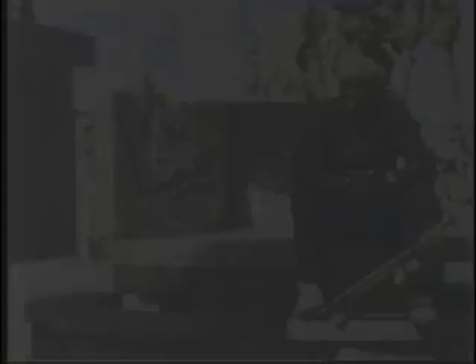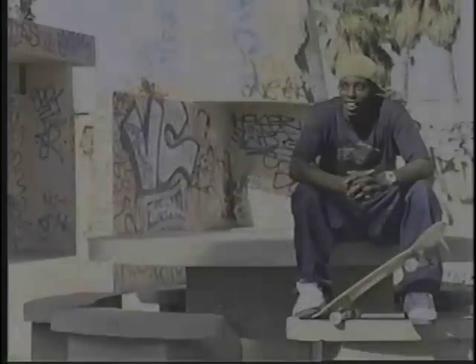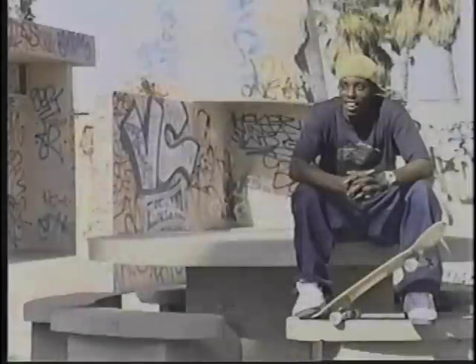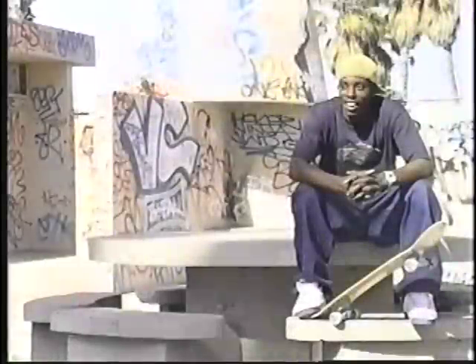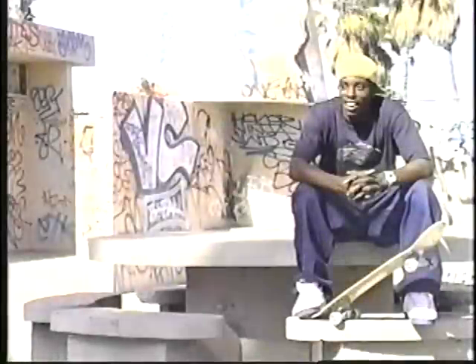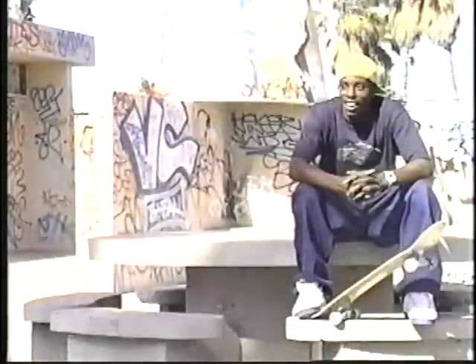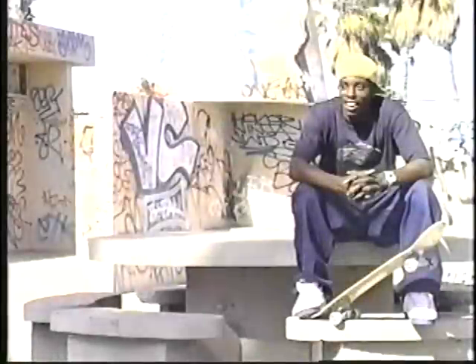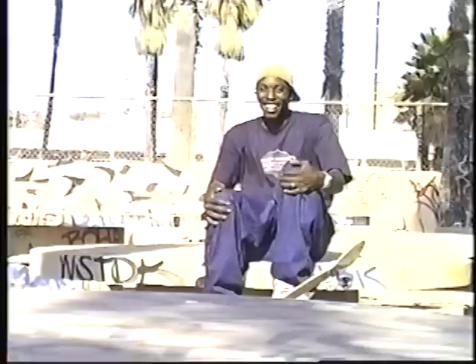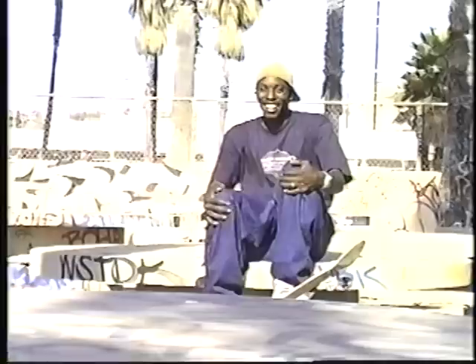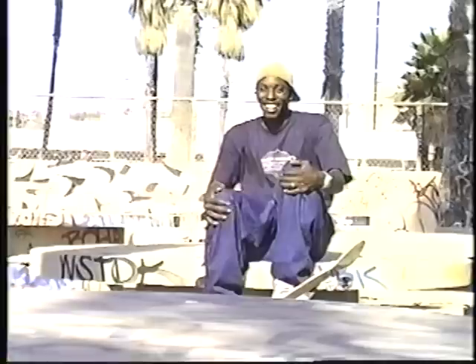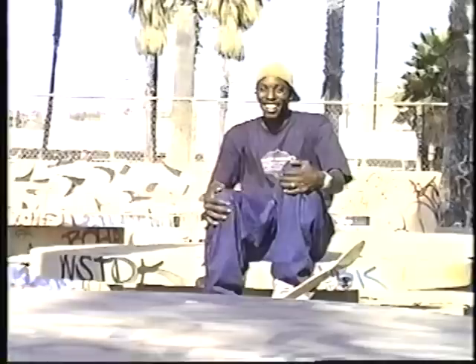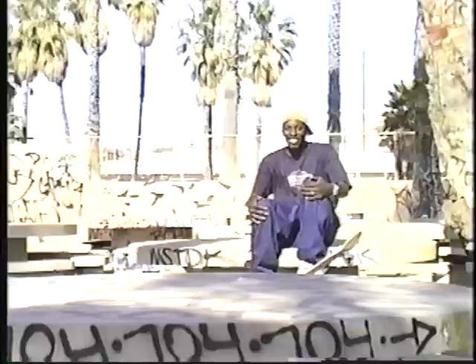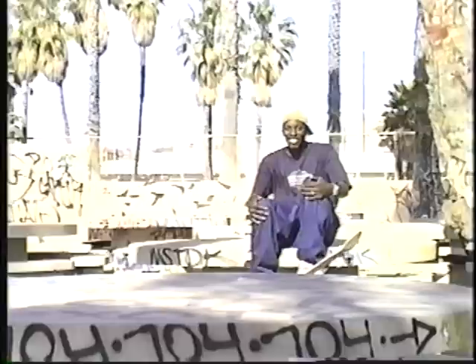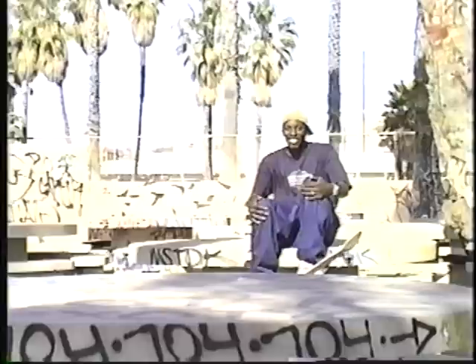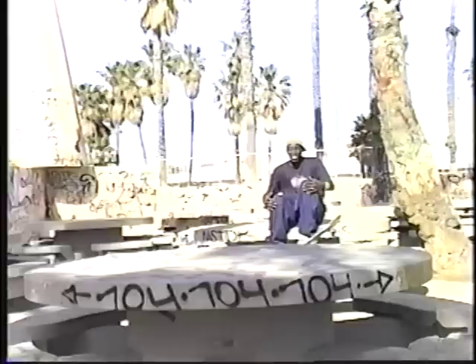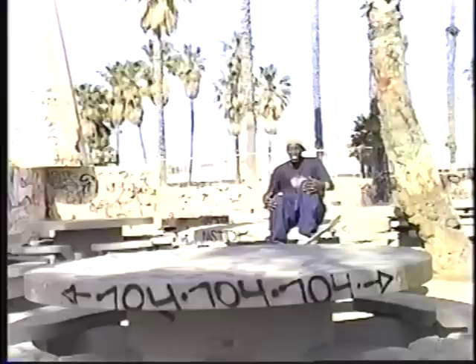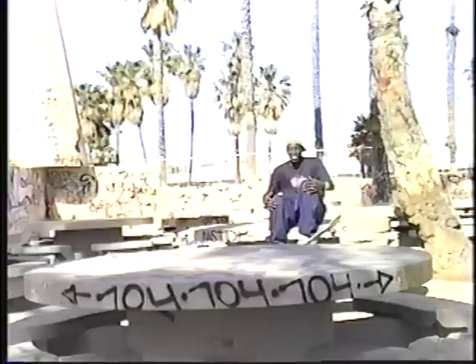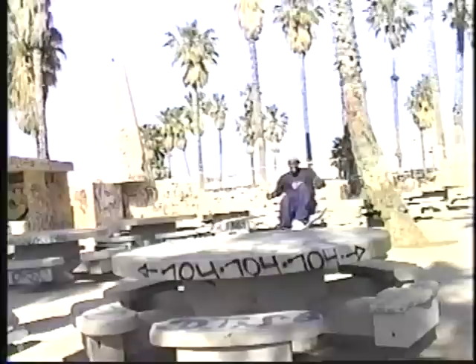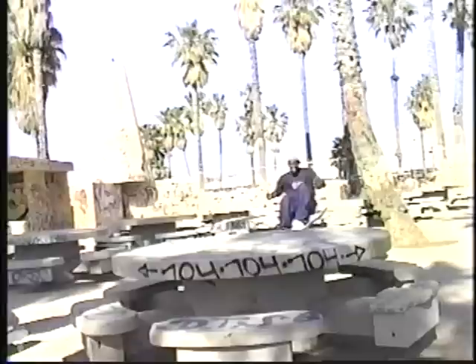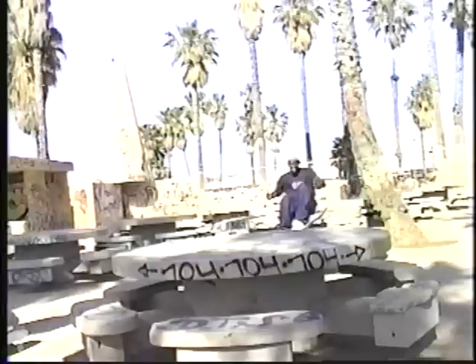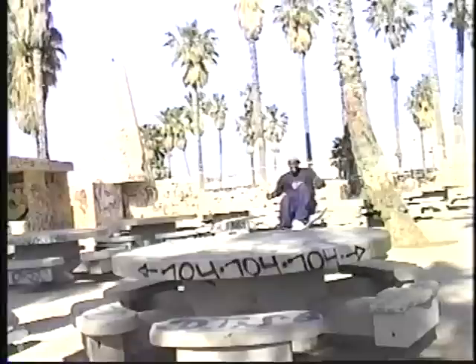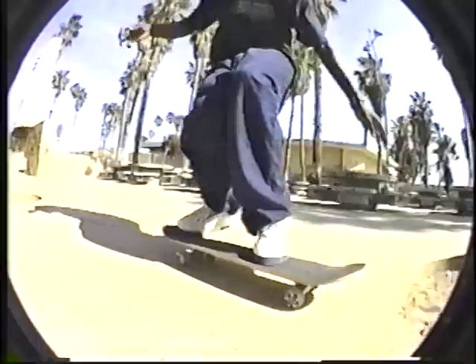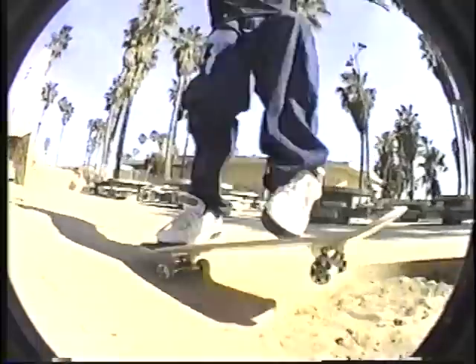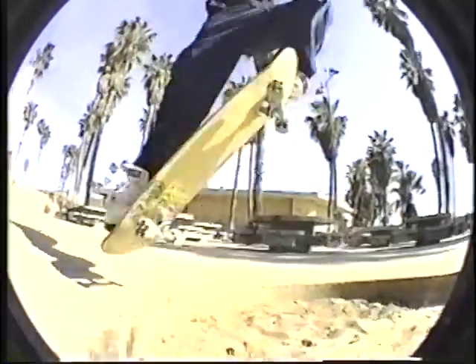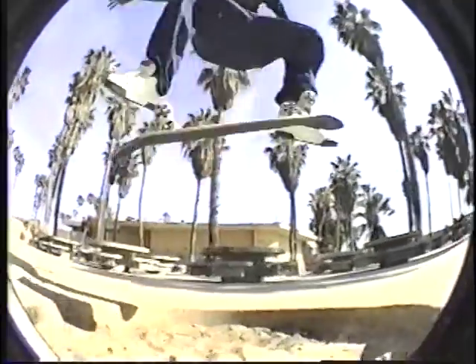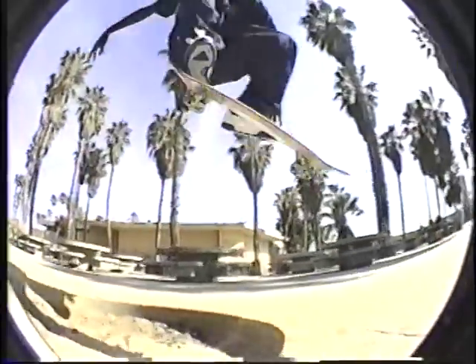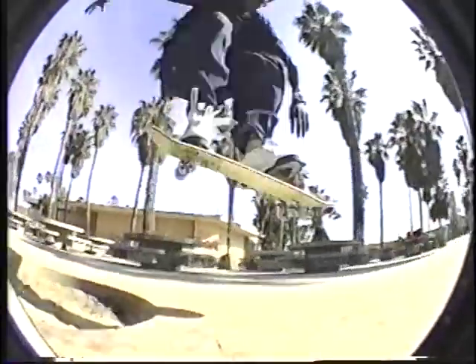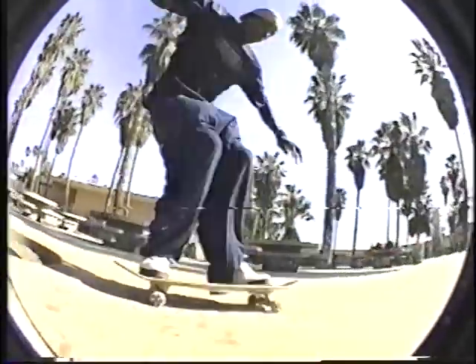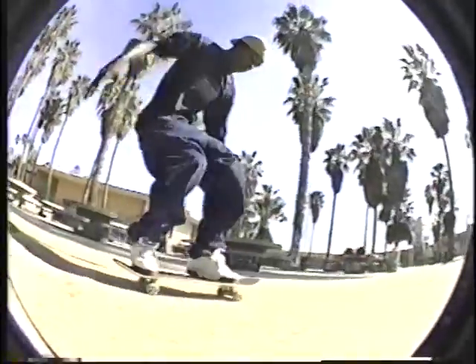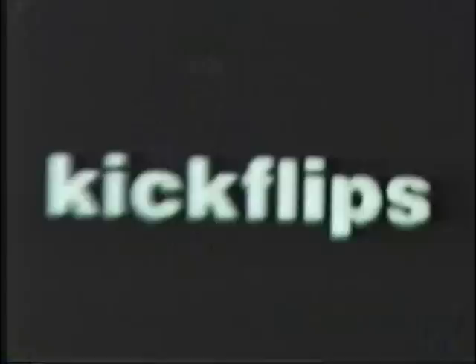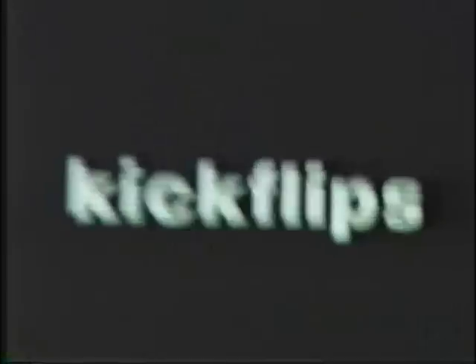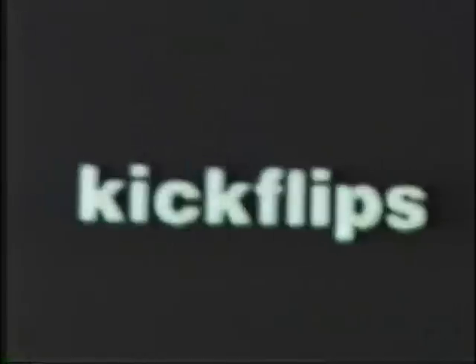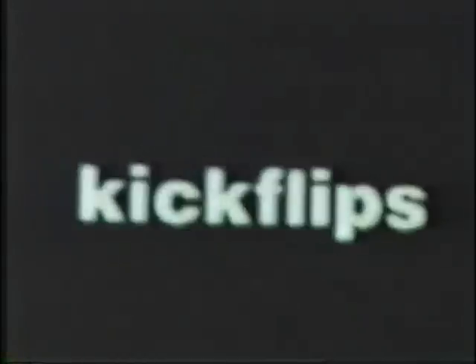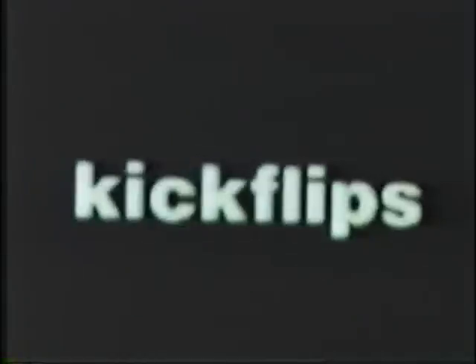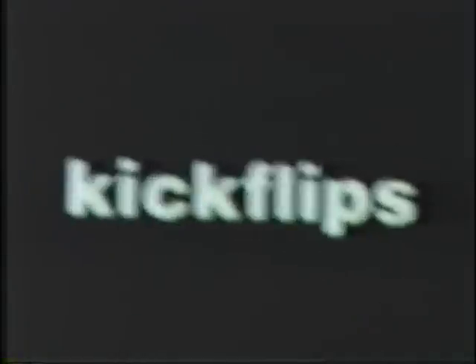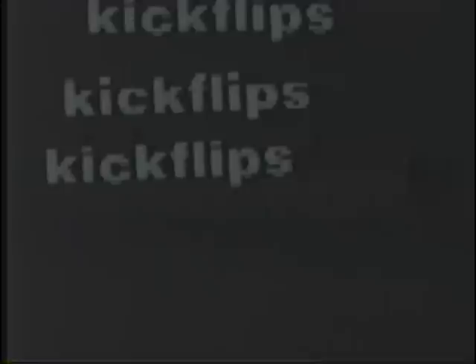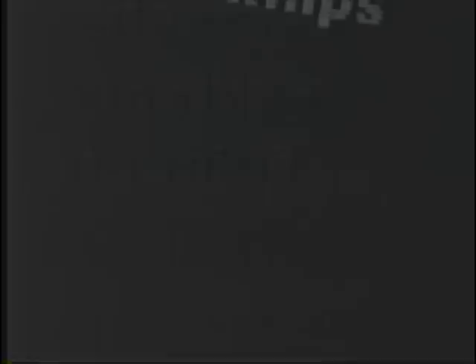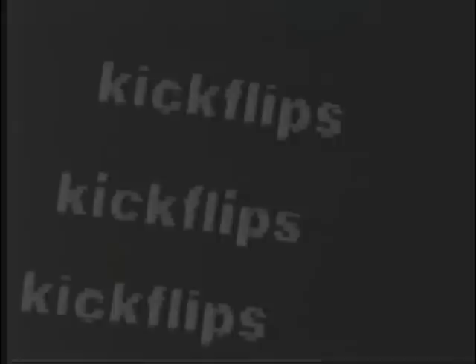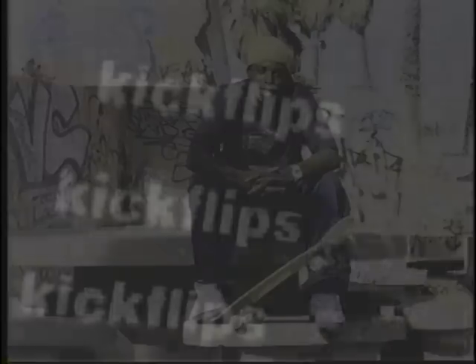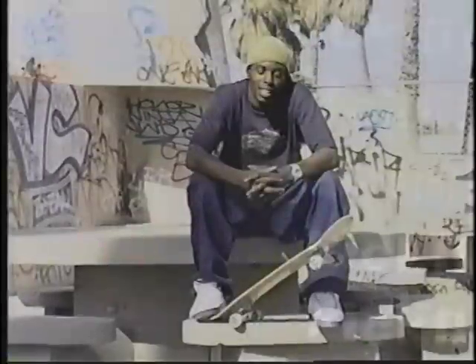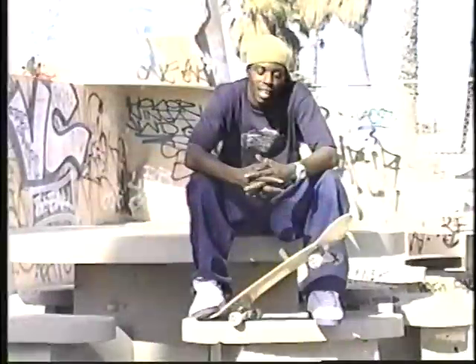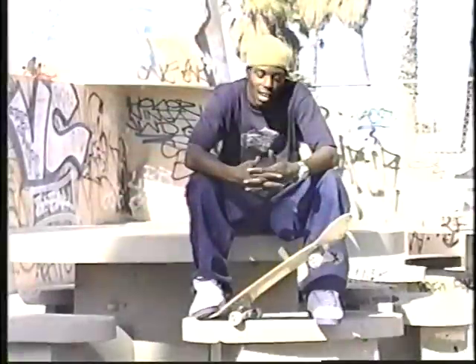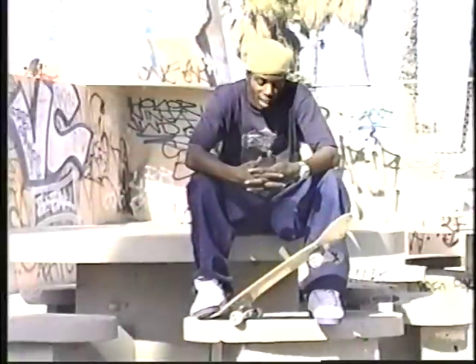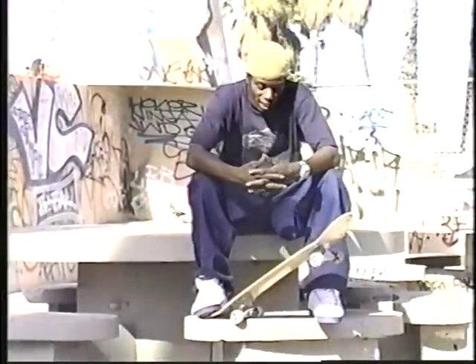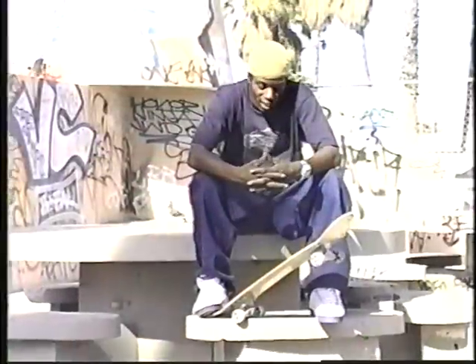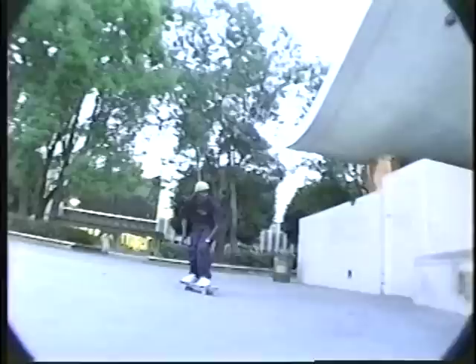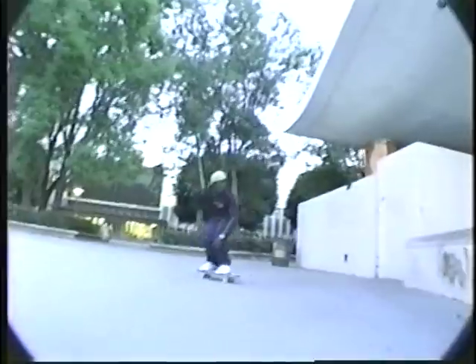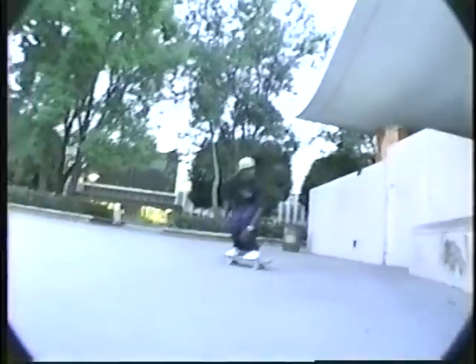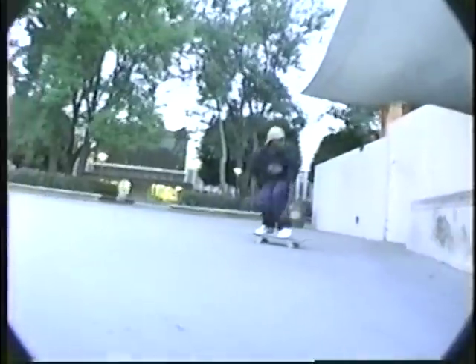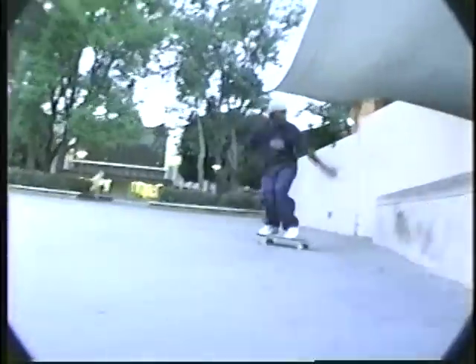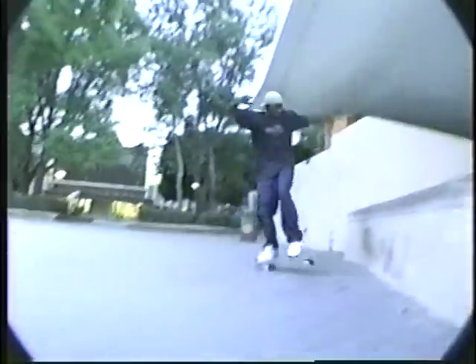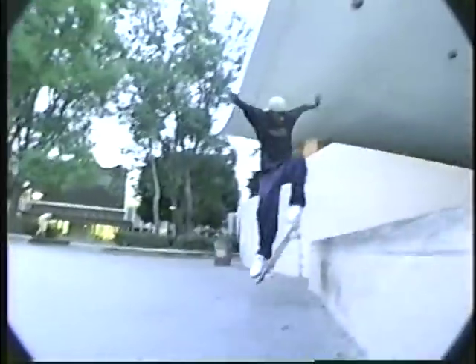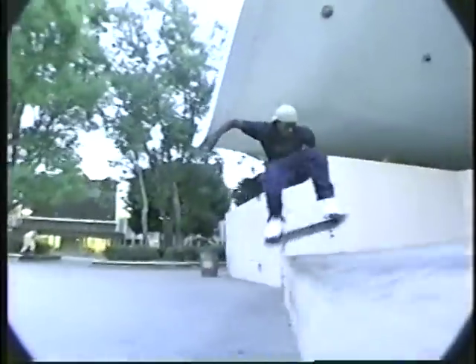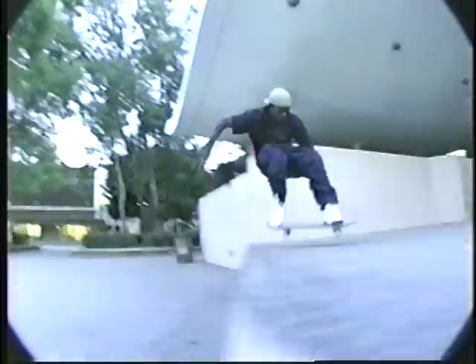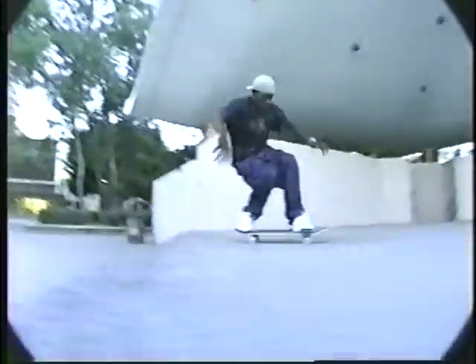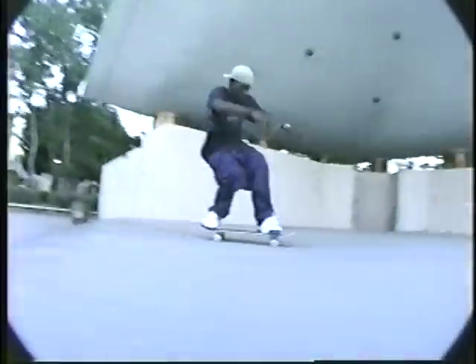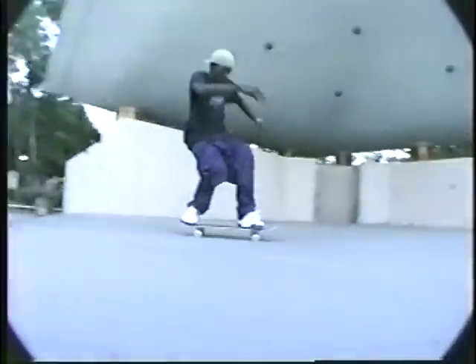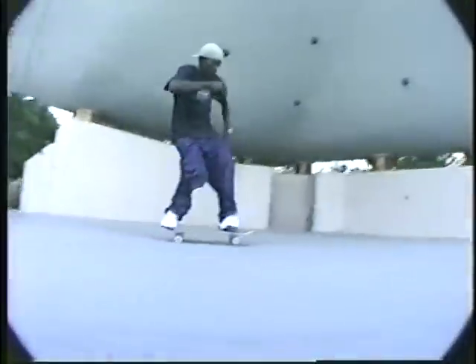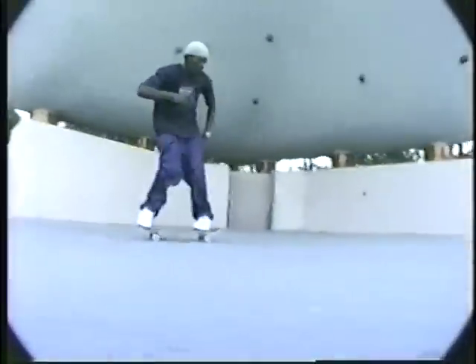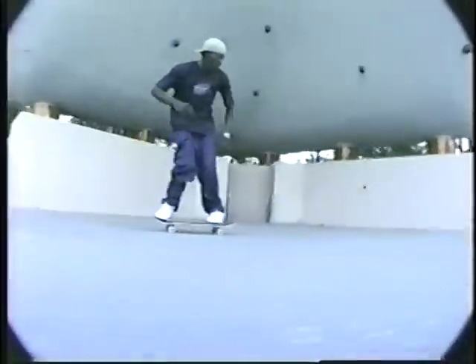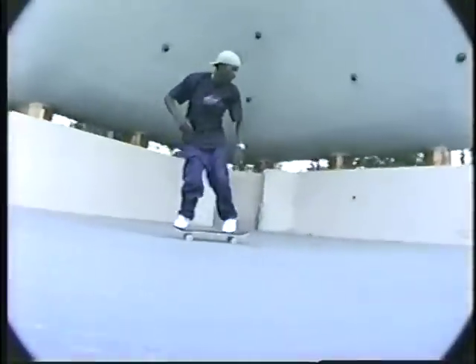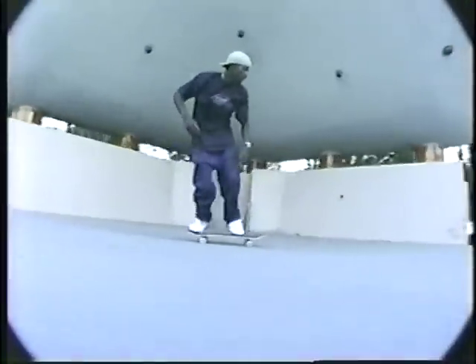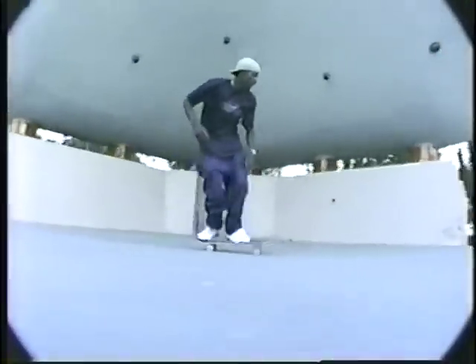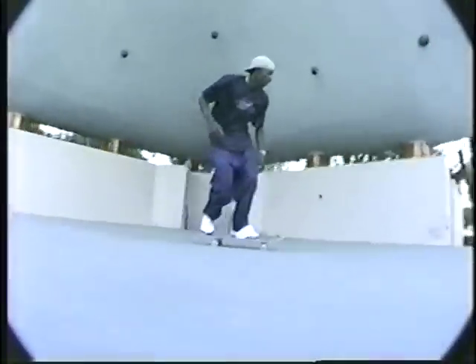My name is Kareem Campbell. I'm explaining the kickflip. The kickflip is another variation of the ollie, except you're flipping your board.